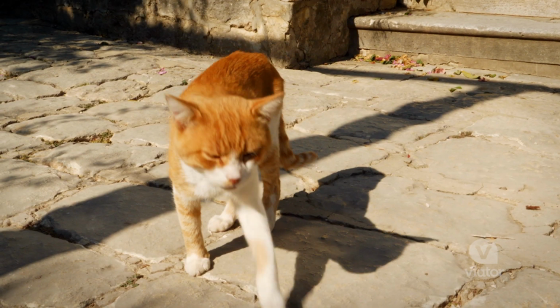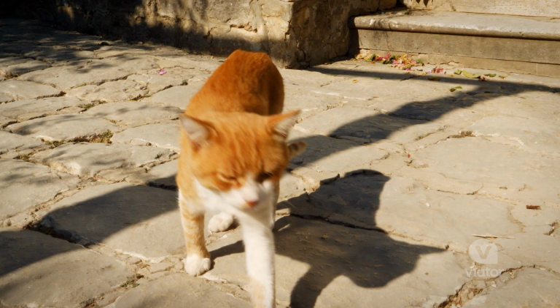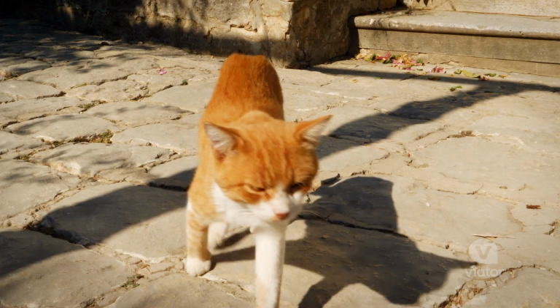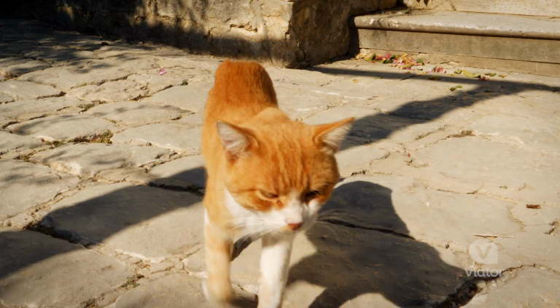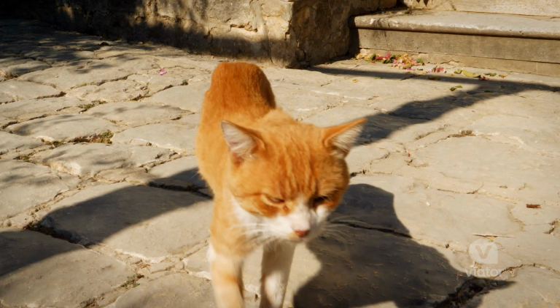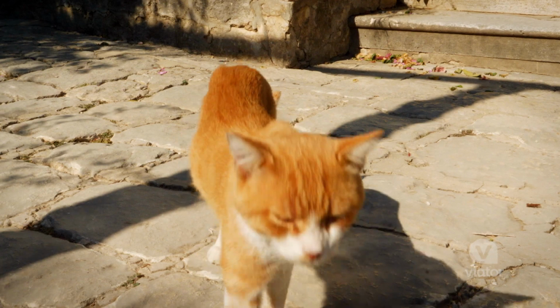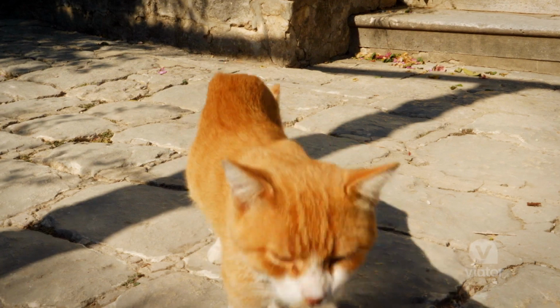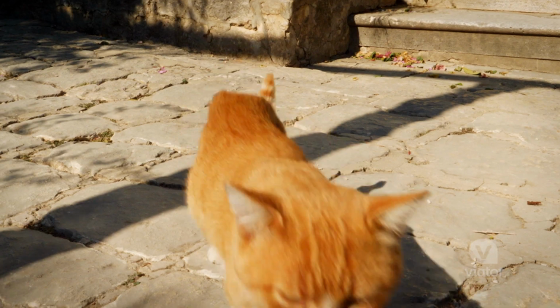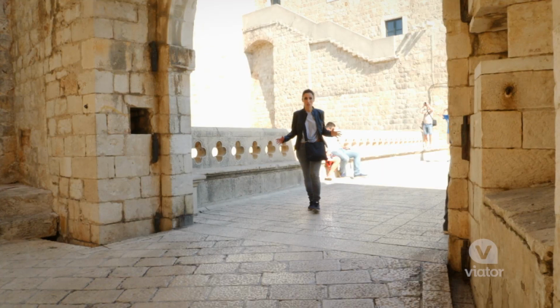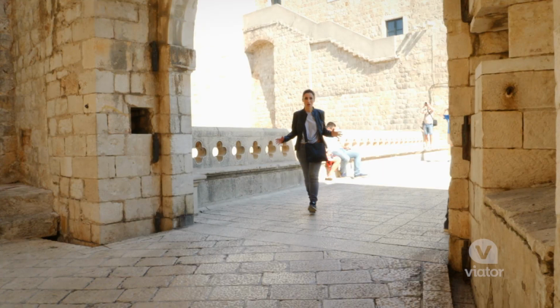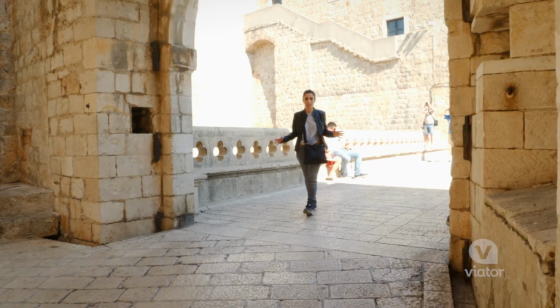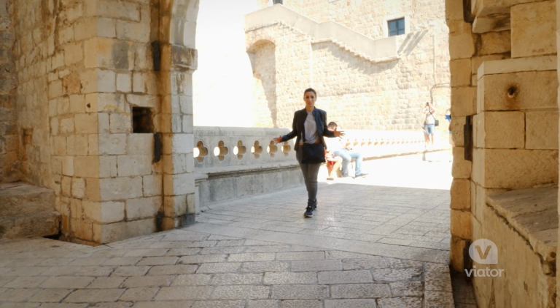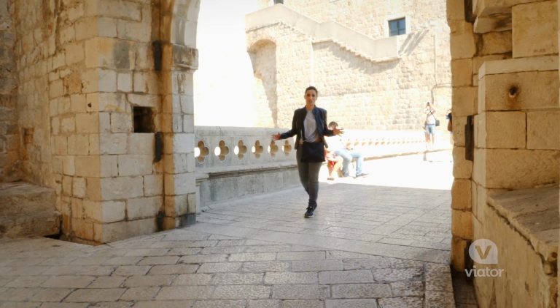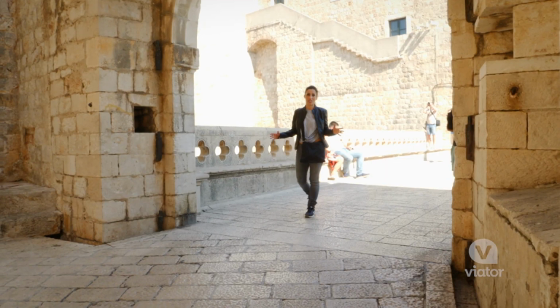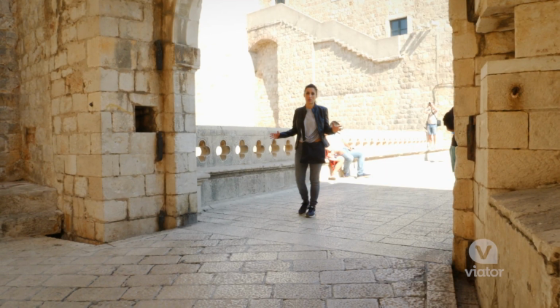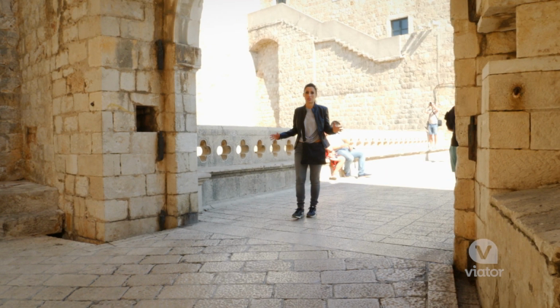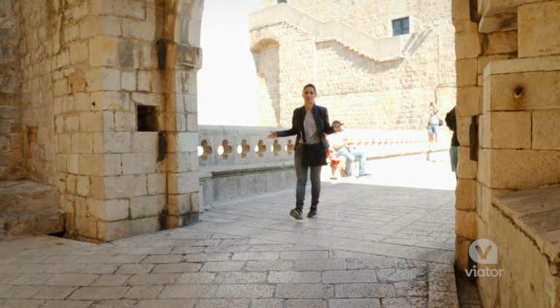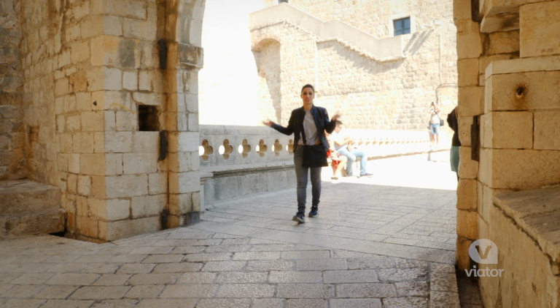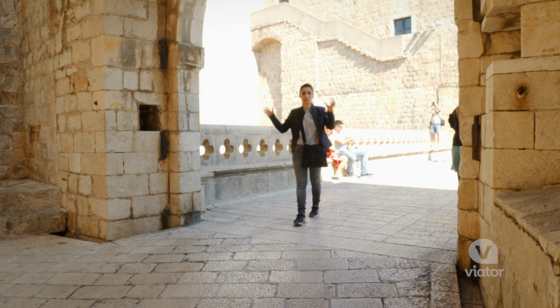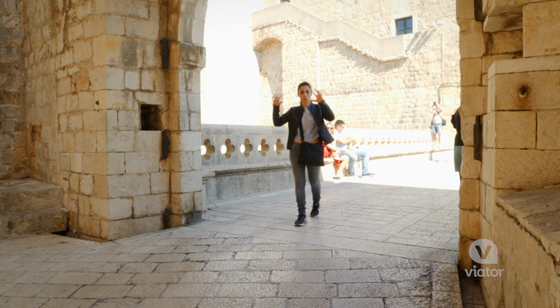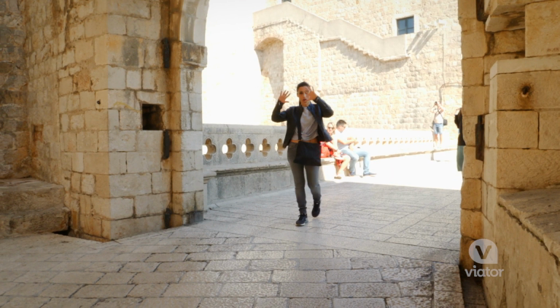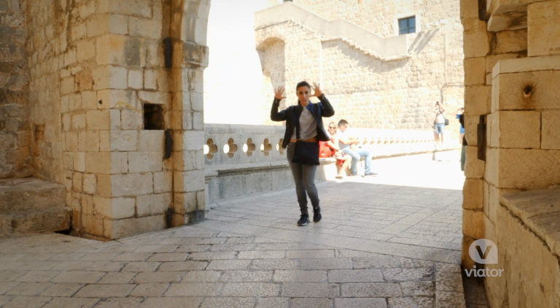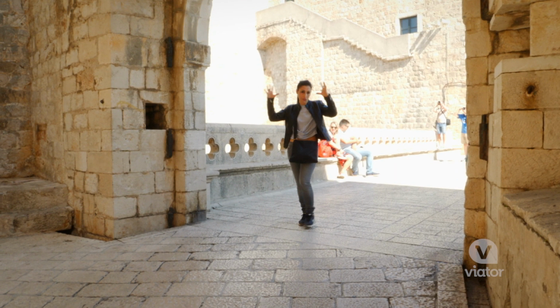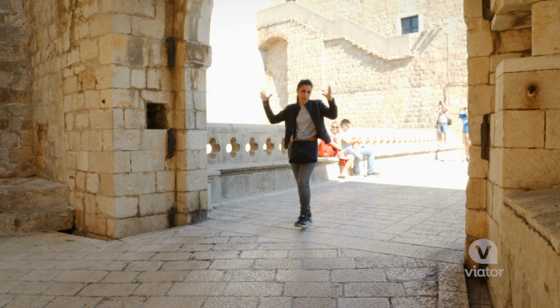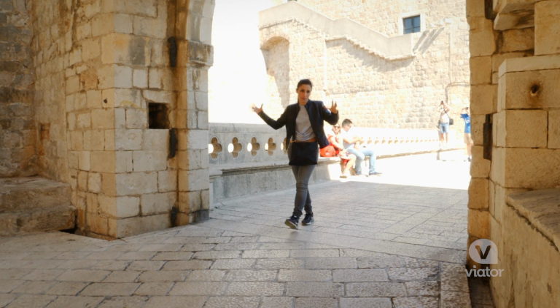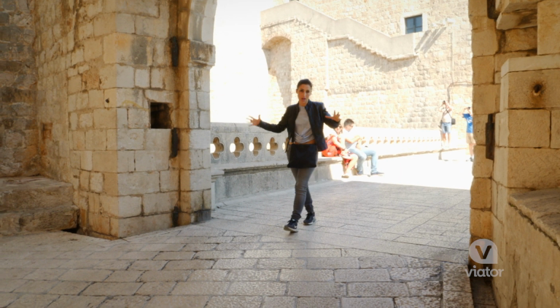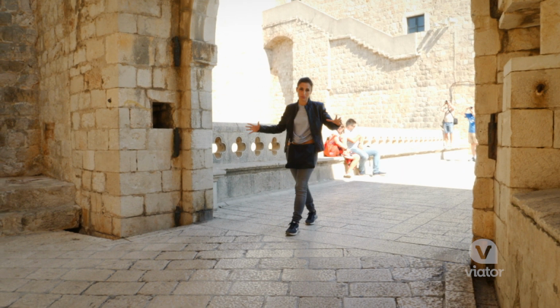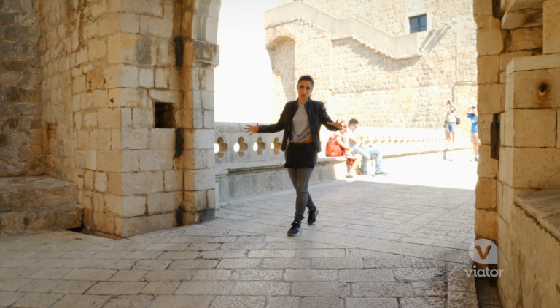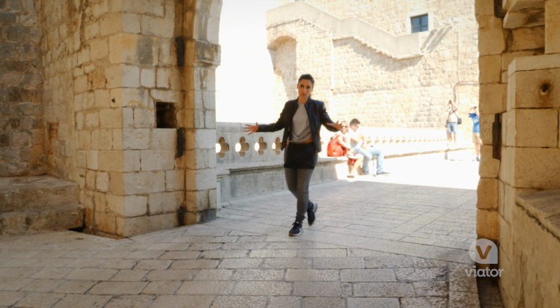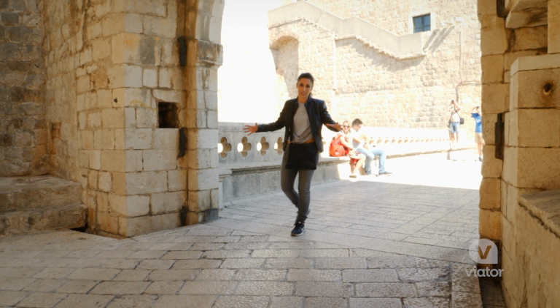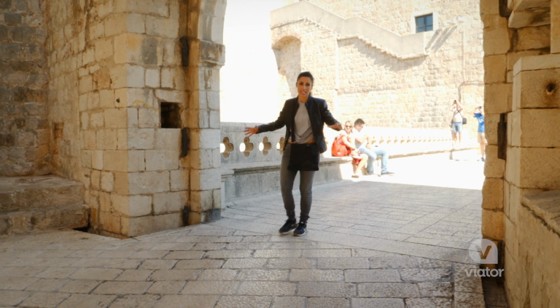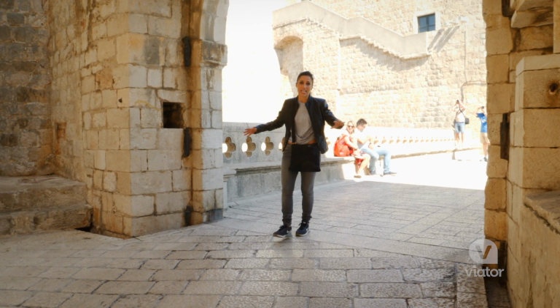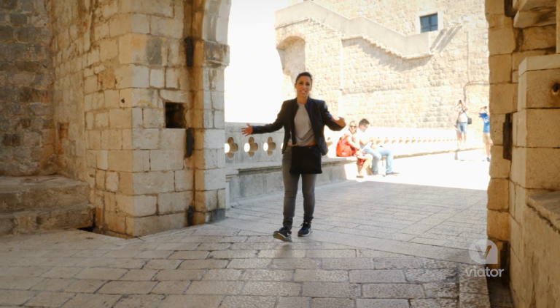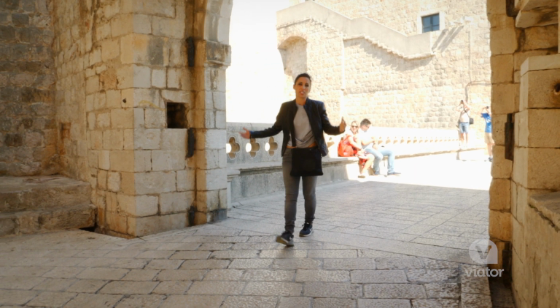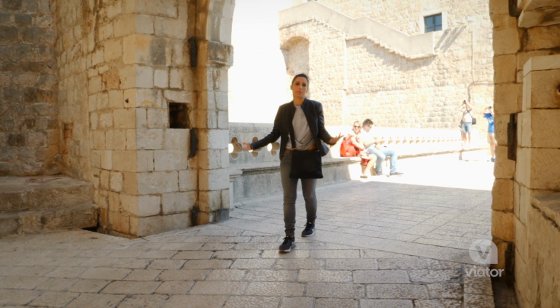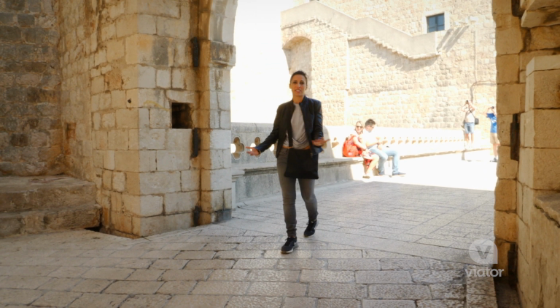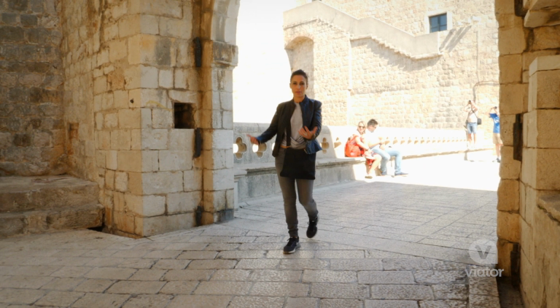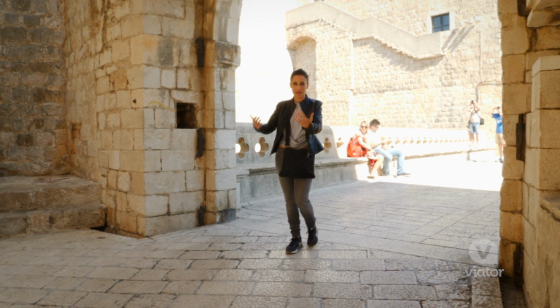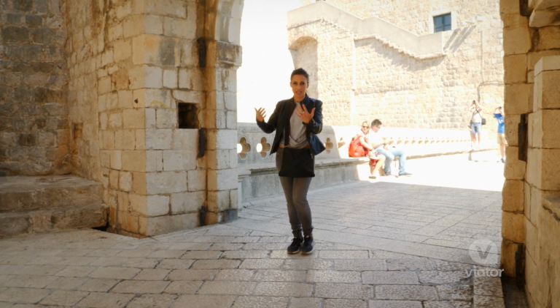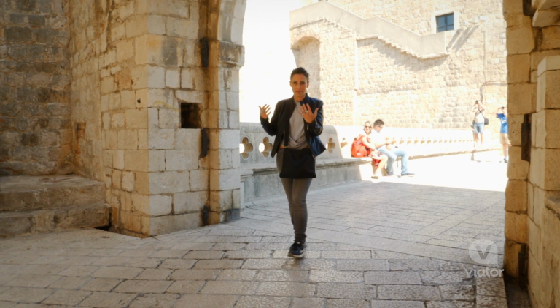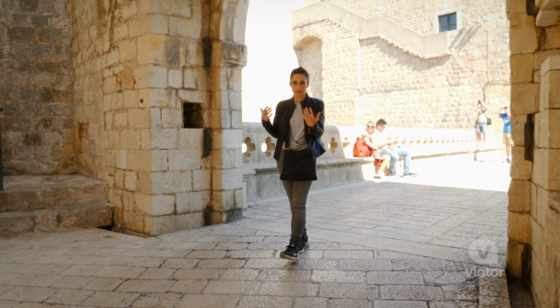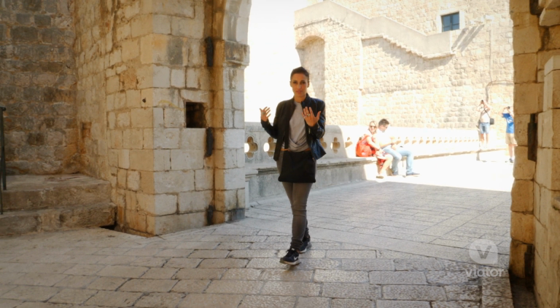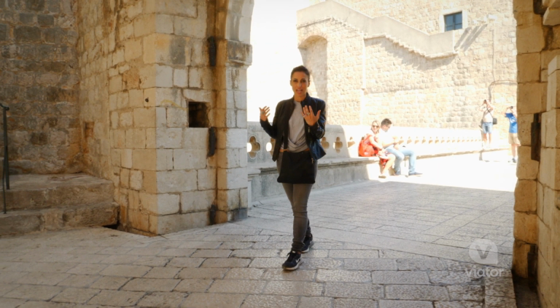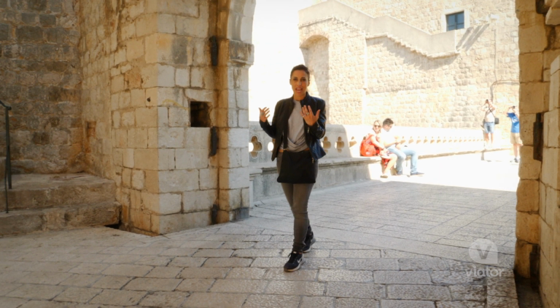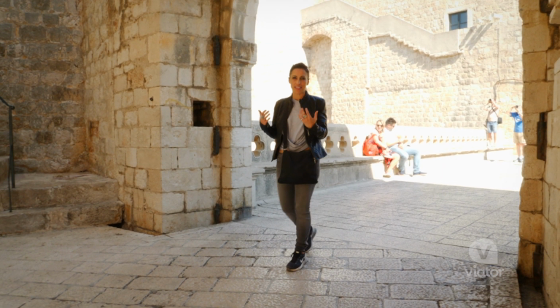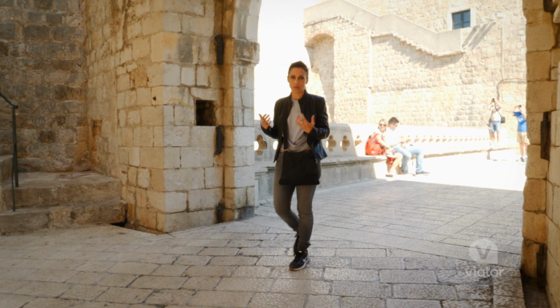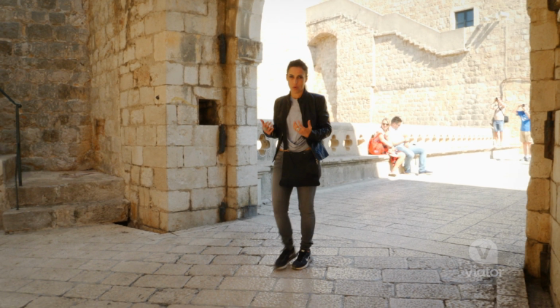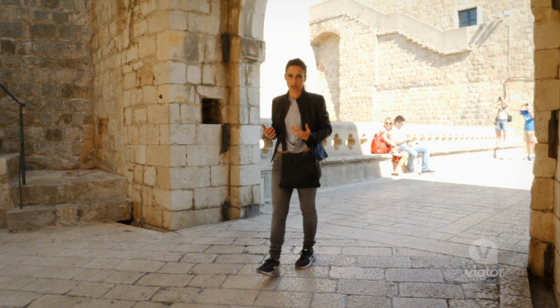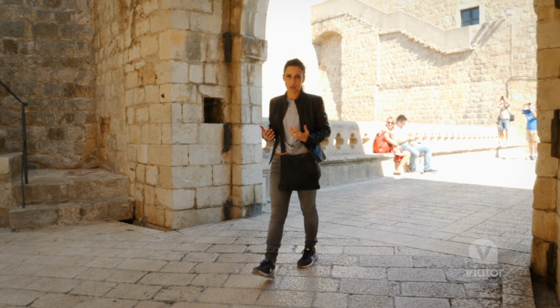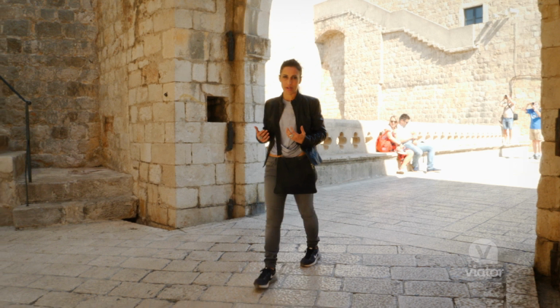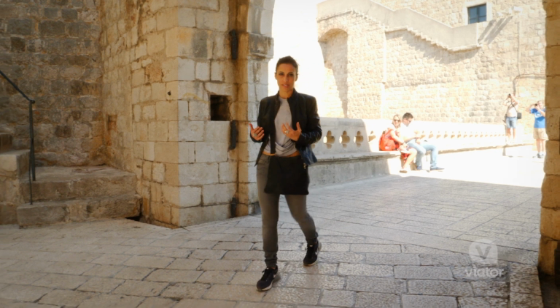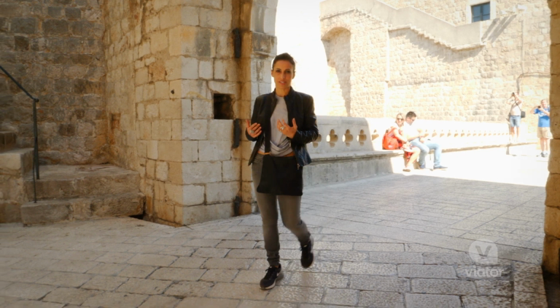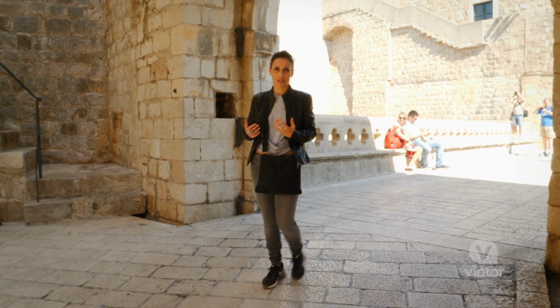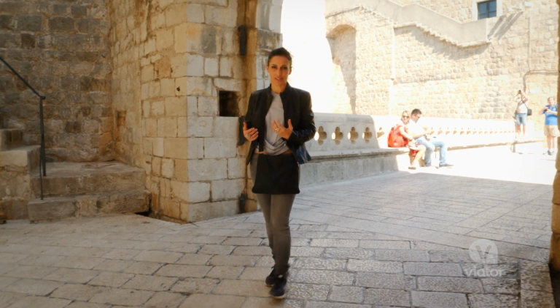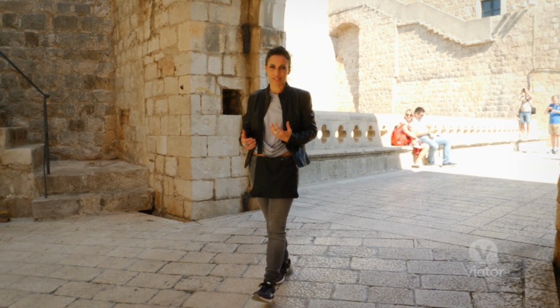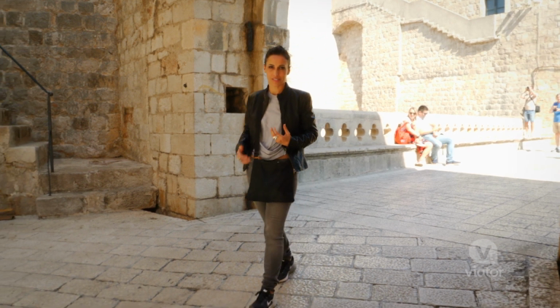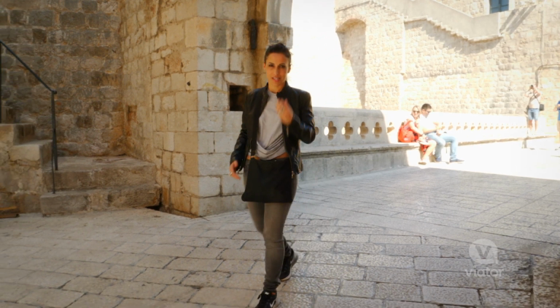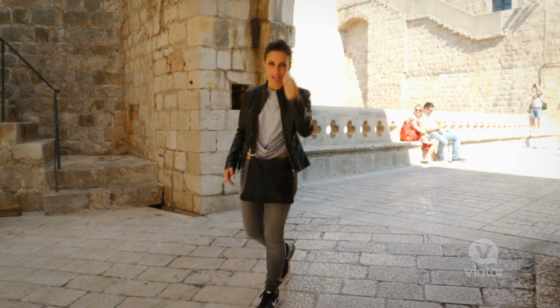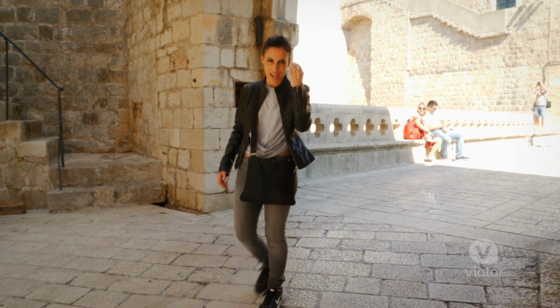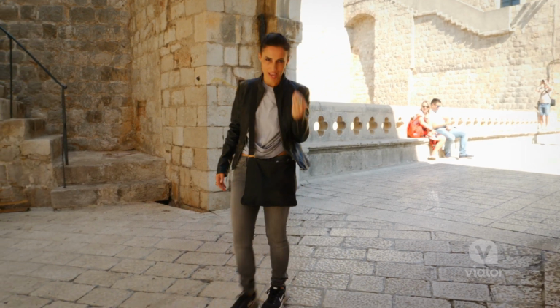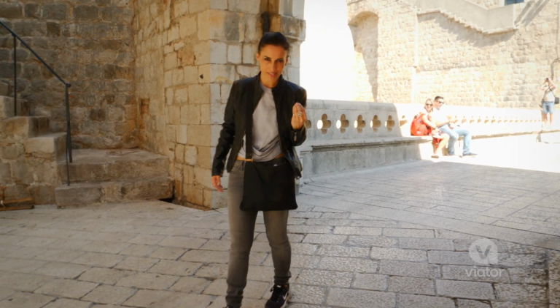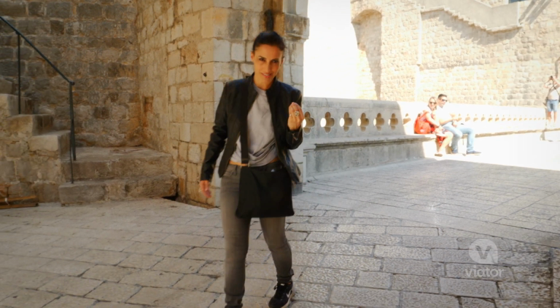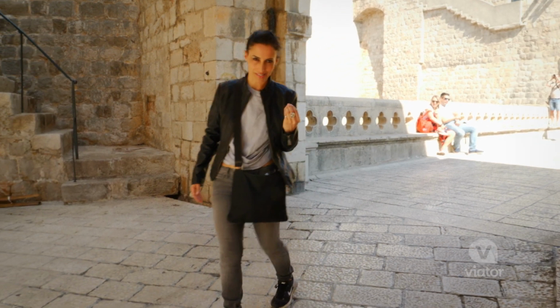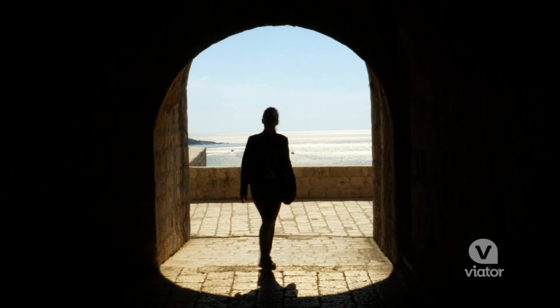This is the end of the Walk of Shame, where Cersei walks through the prop doors, is picked up by the Mountain, and they walk away into the darkness. End scene.